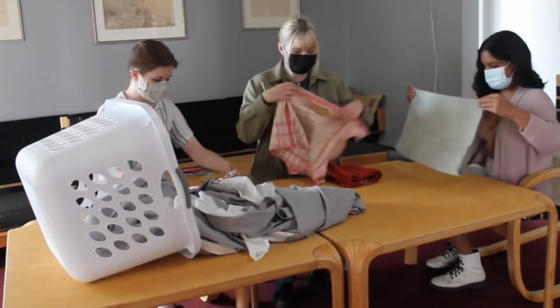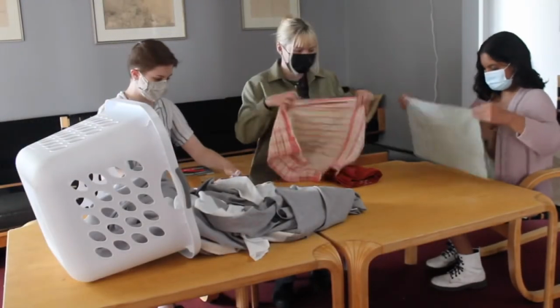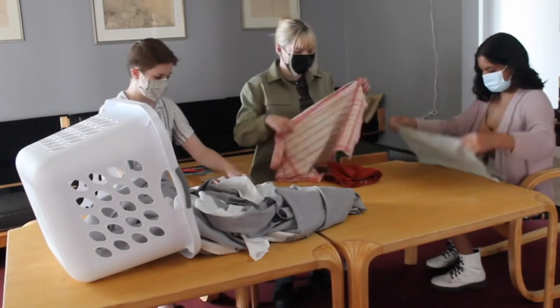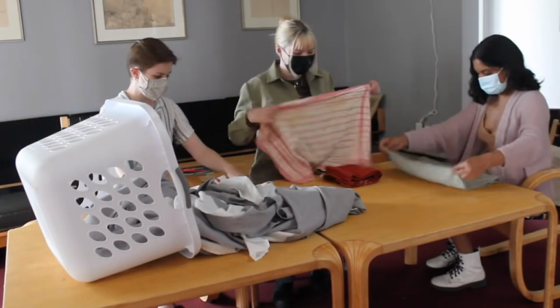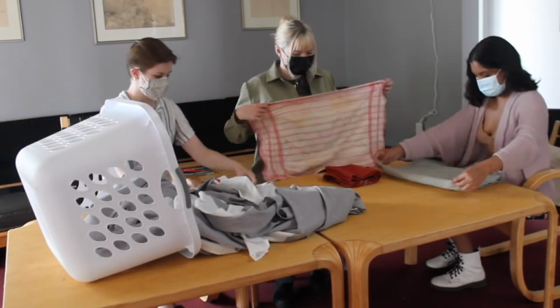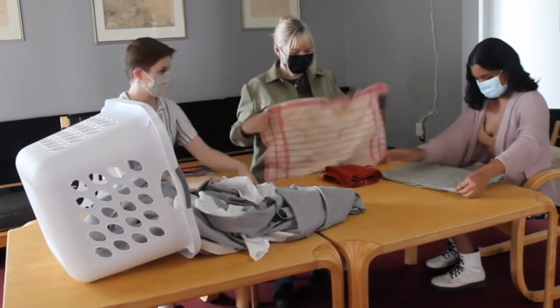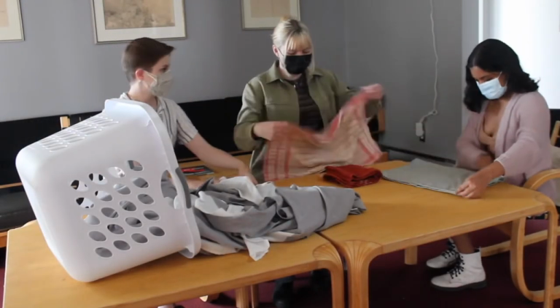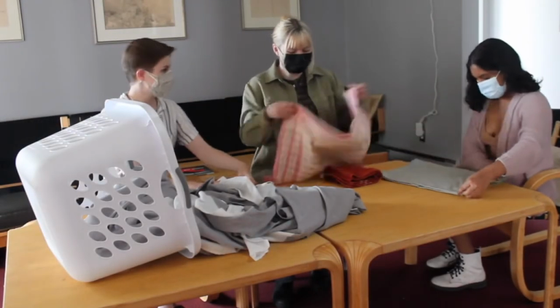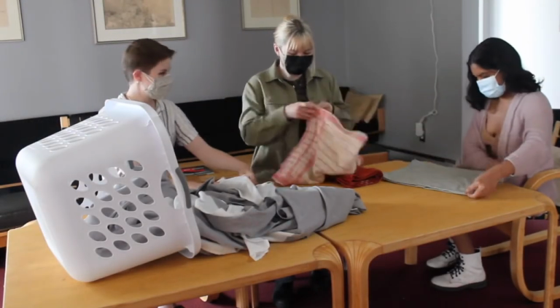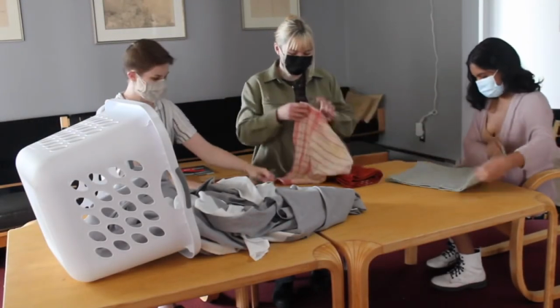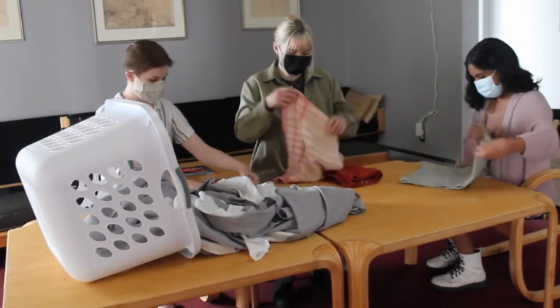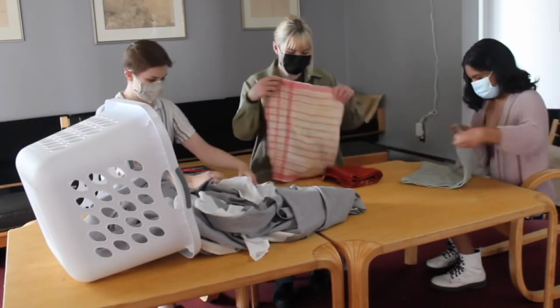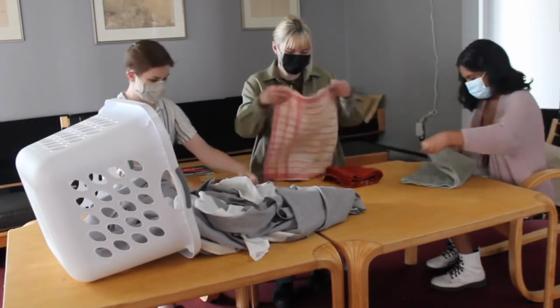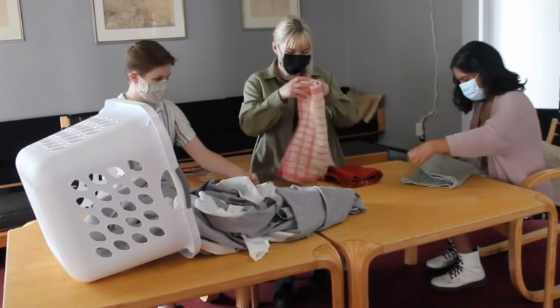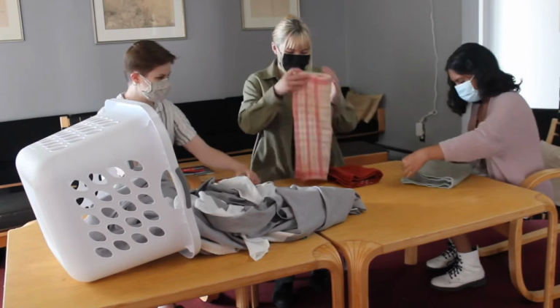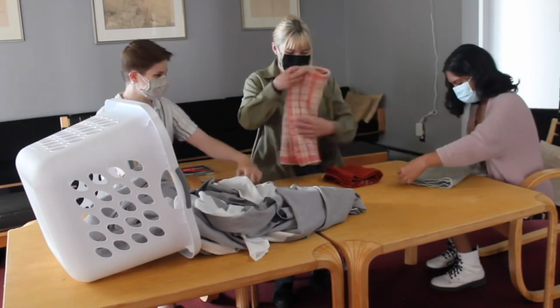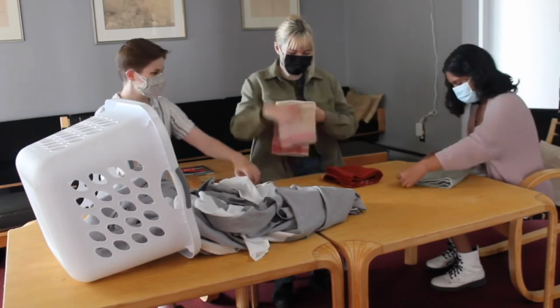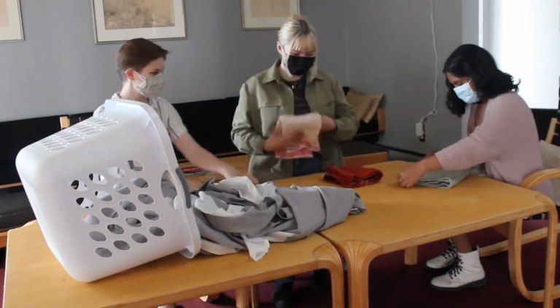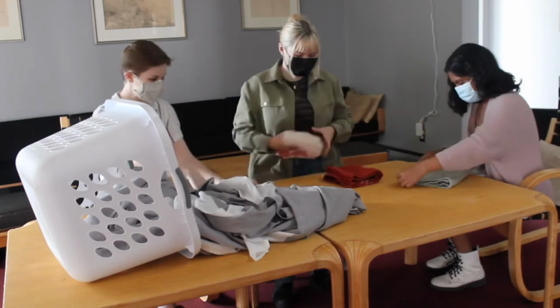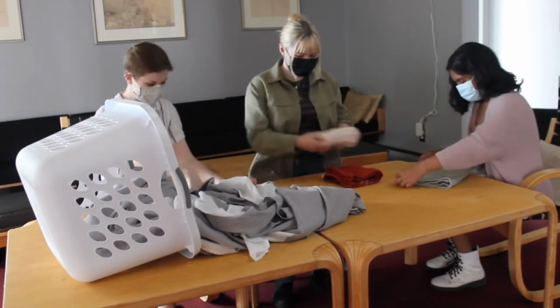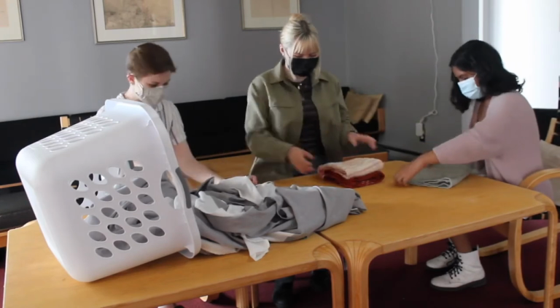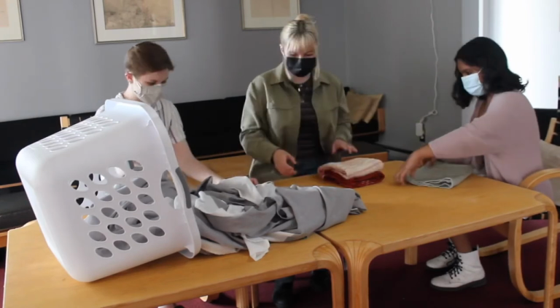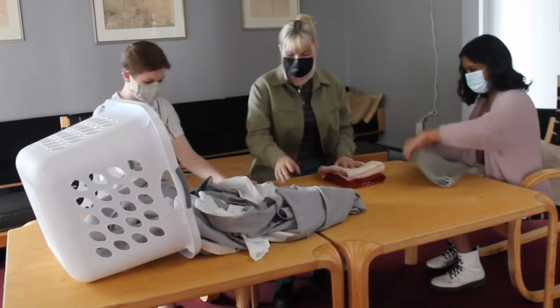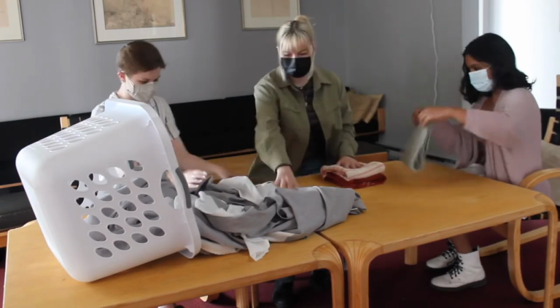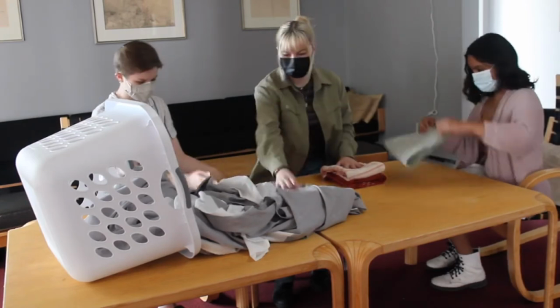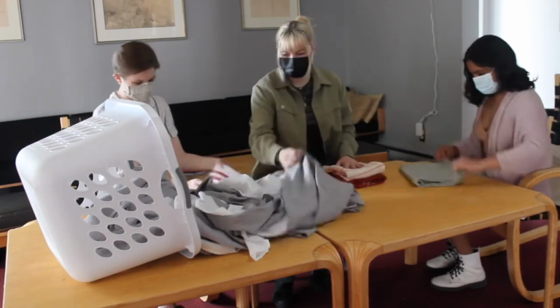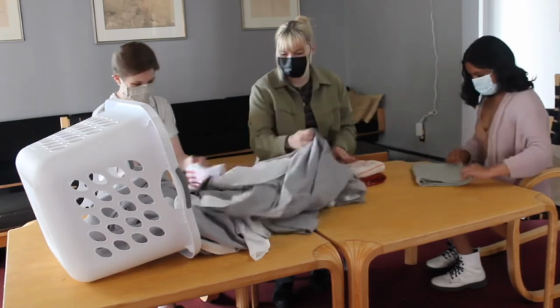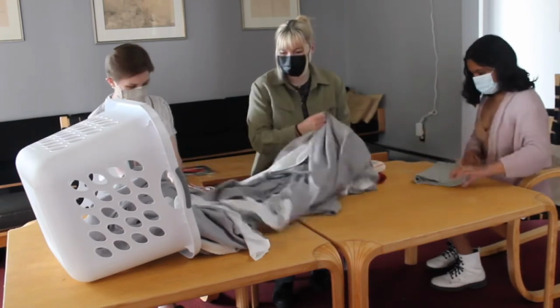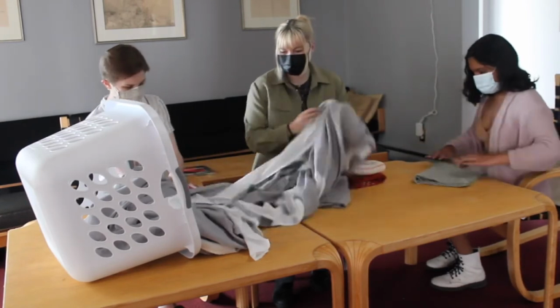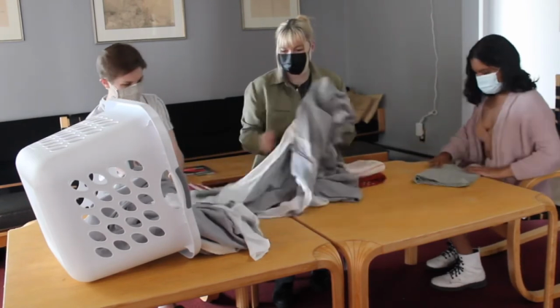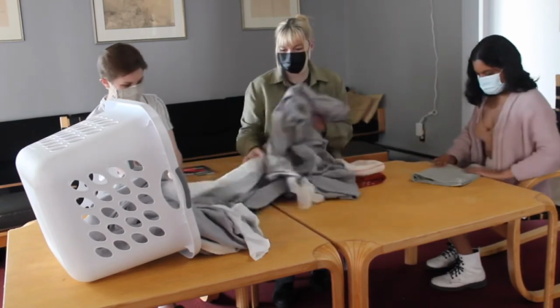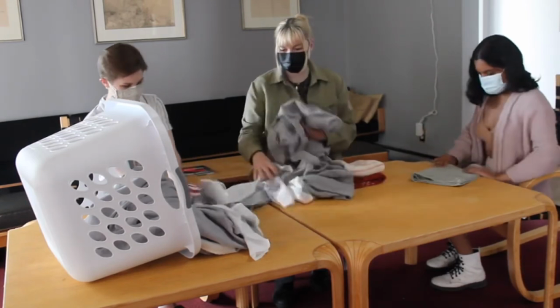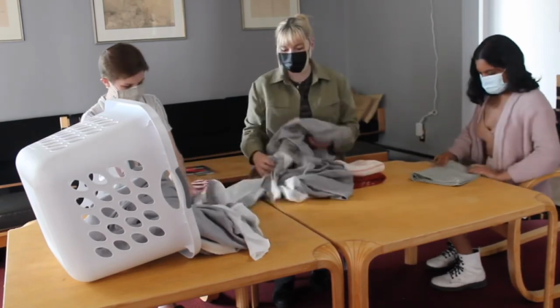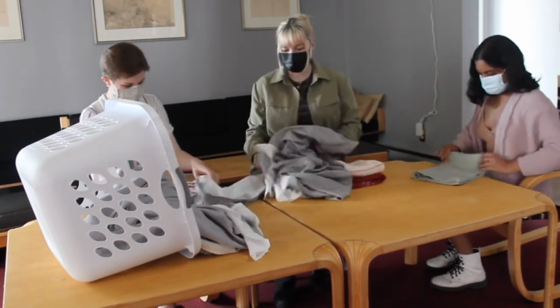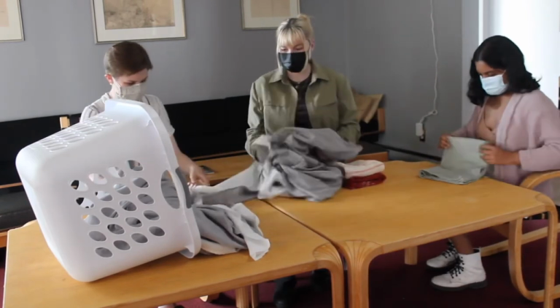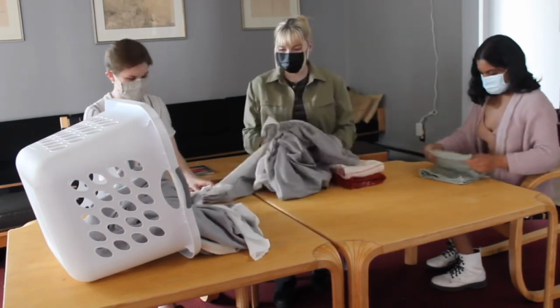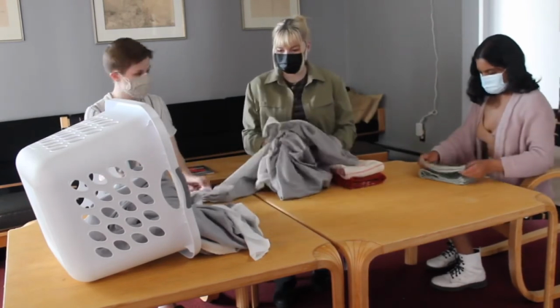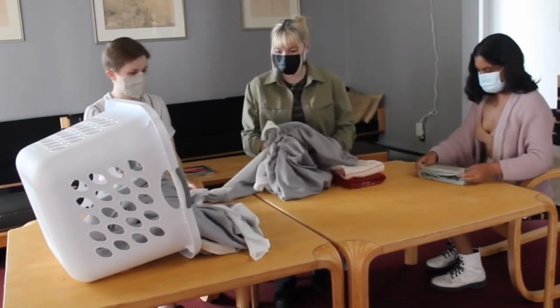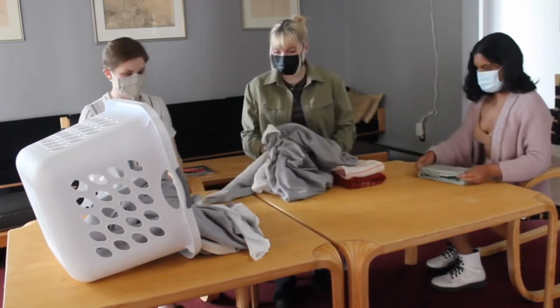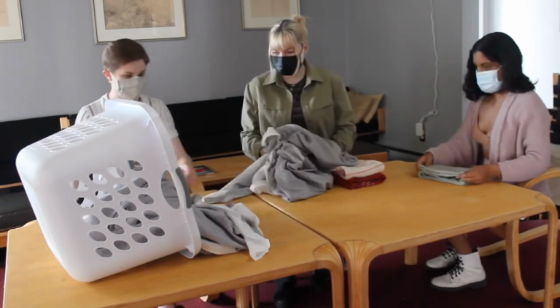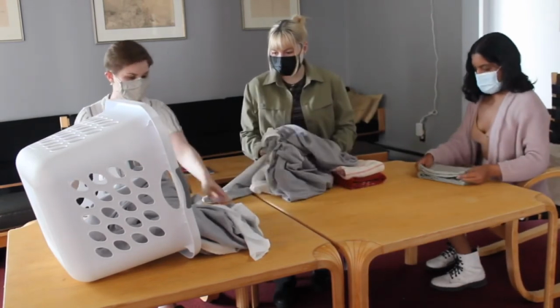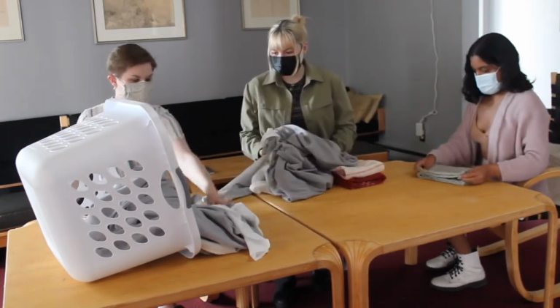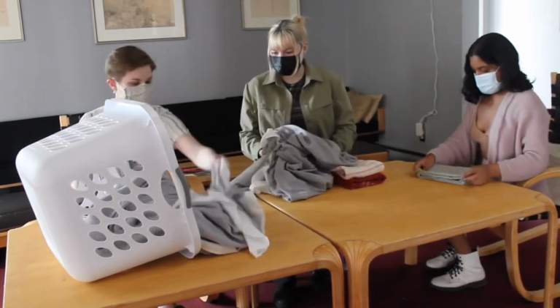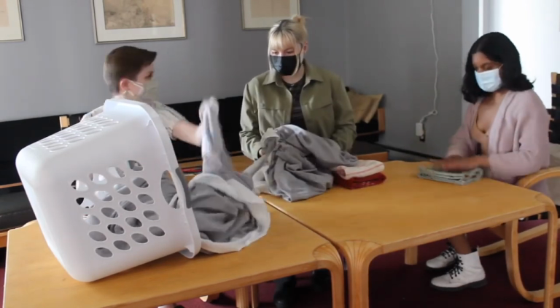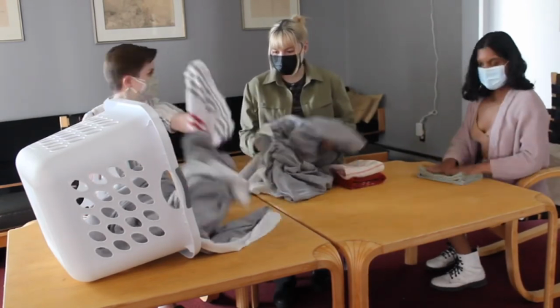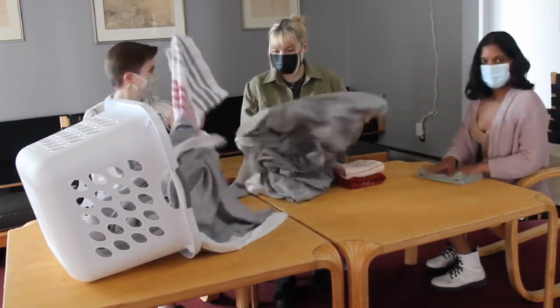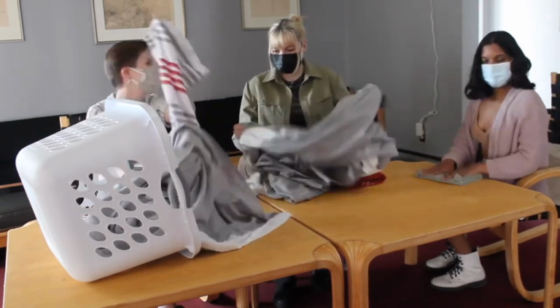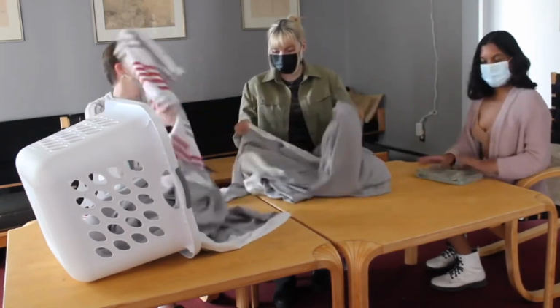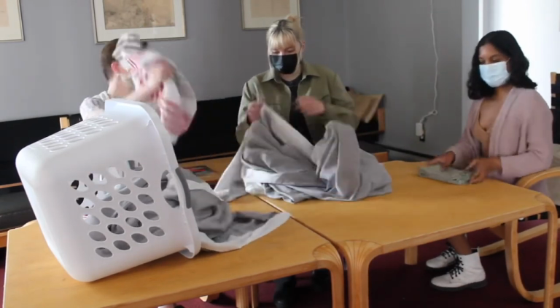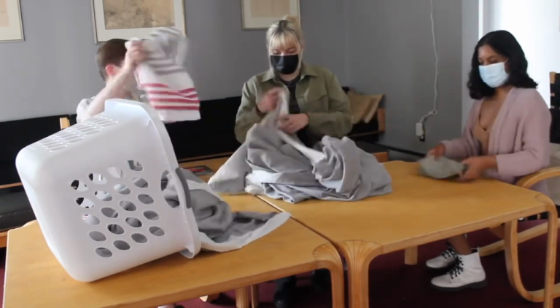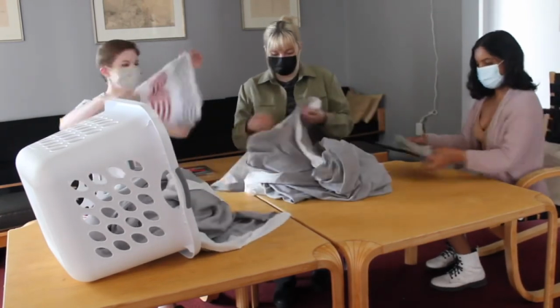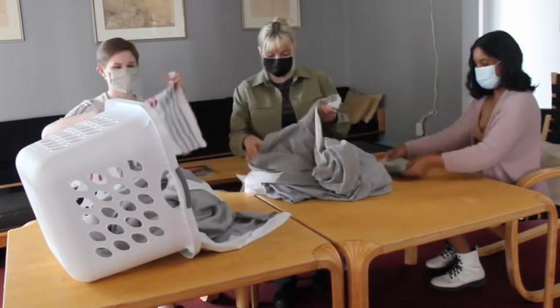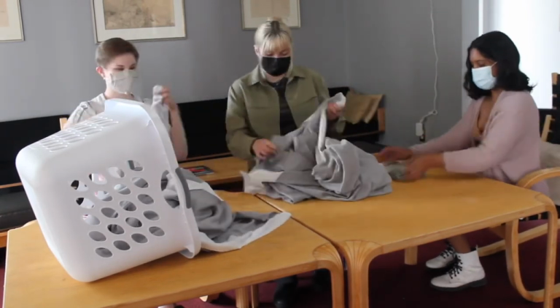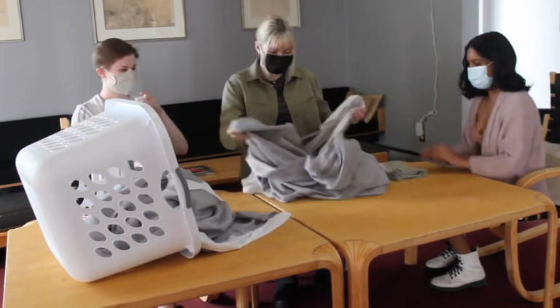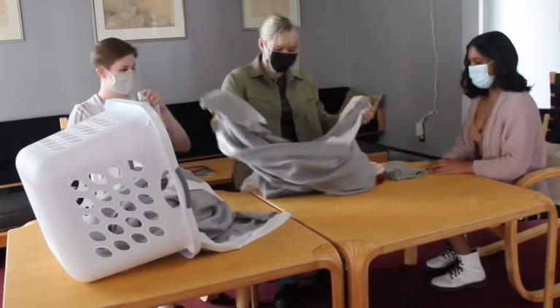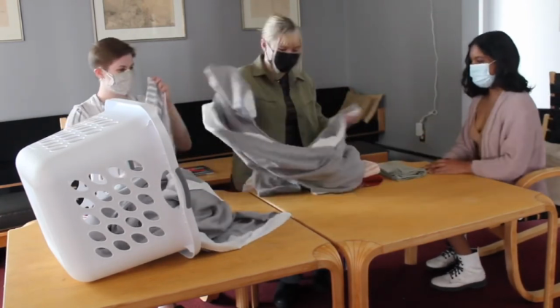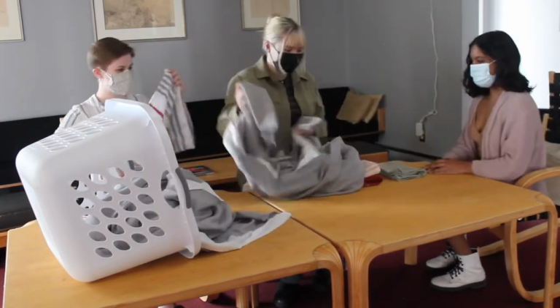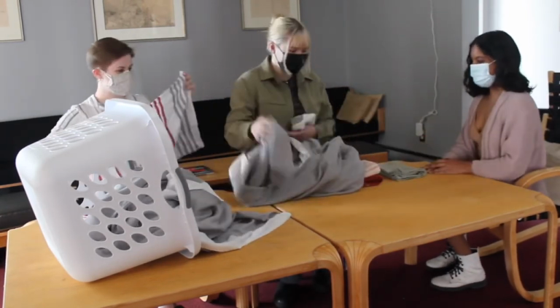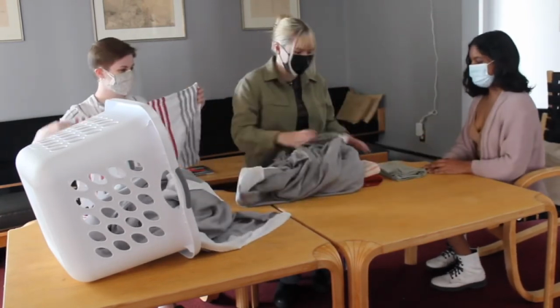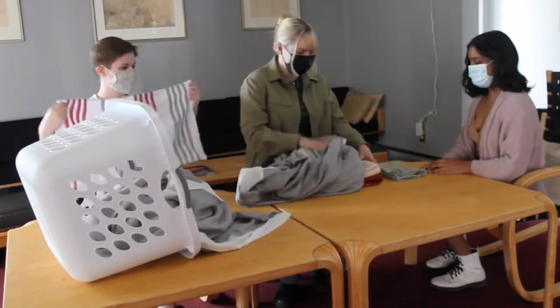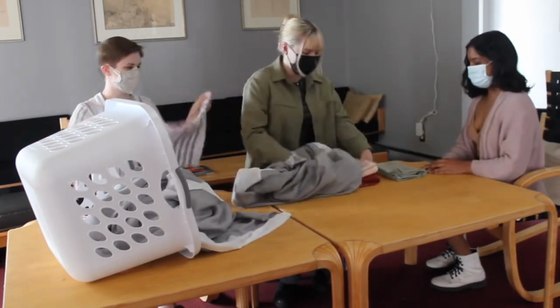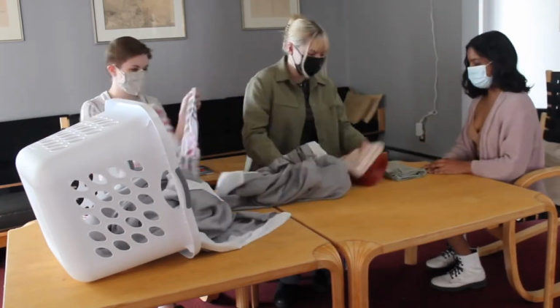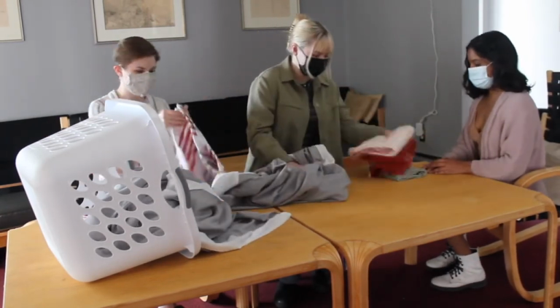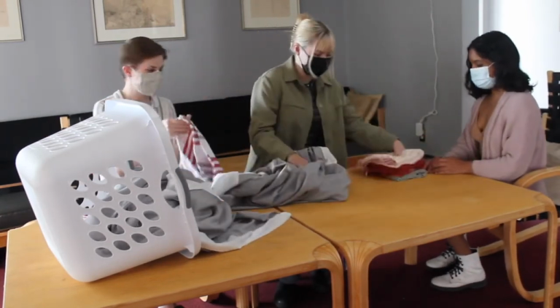All that's left now is to fold. Folding or hanging your clothes as soon as they come out of the dryer can help stop them from getting wrinkled.